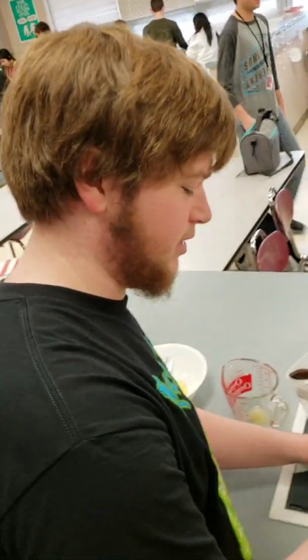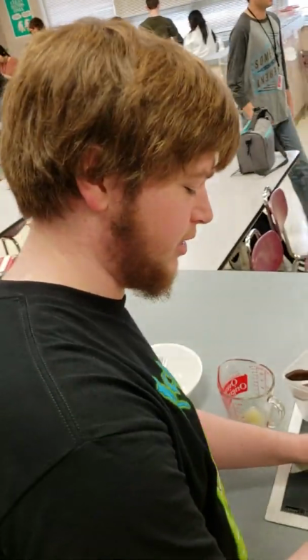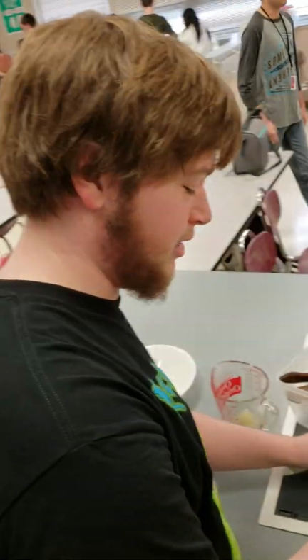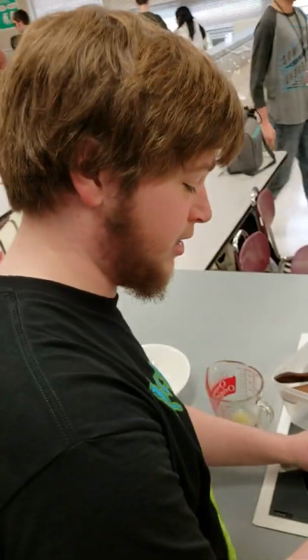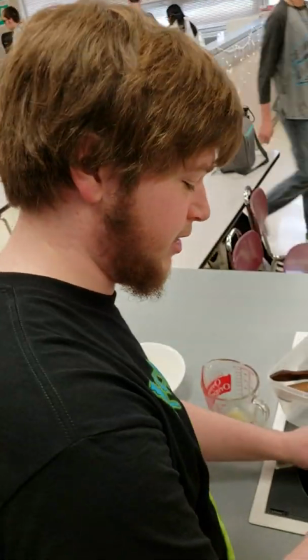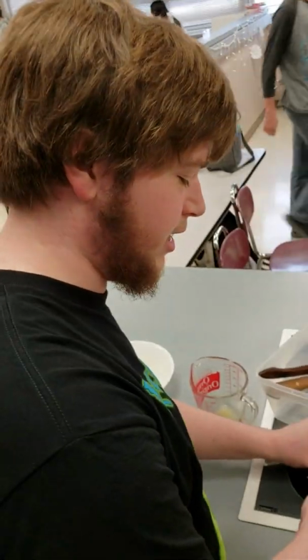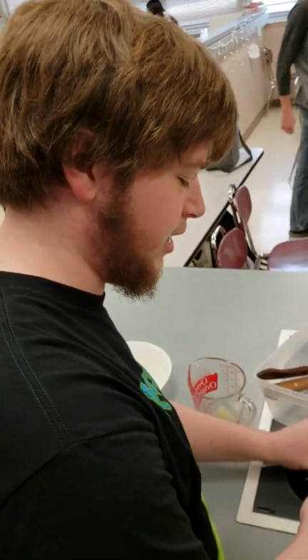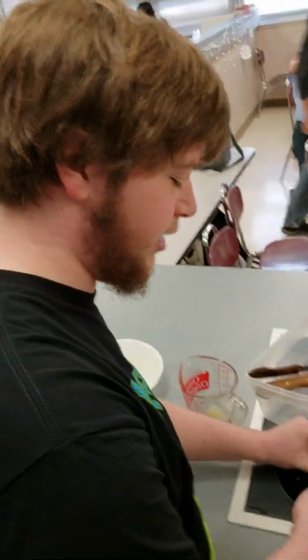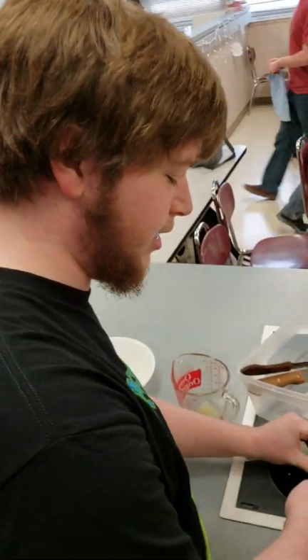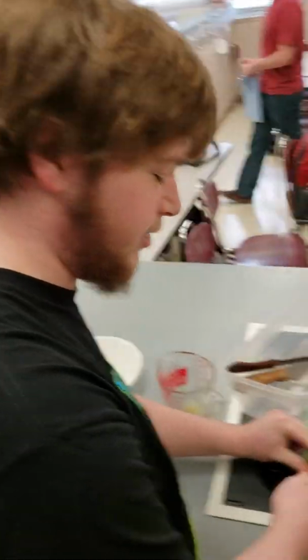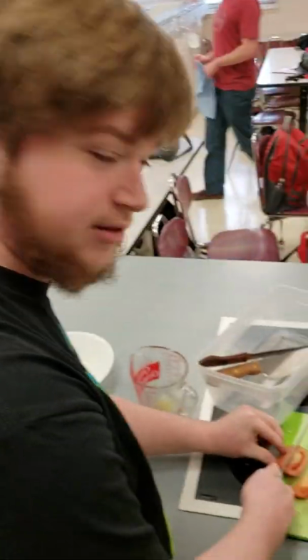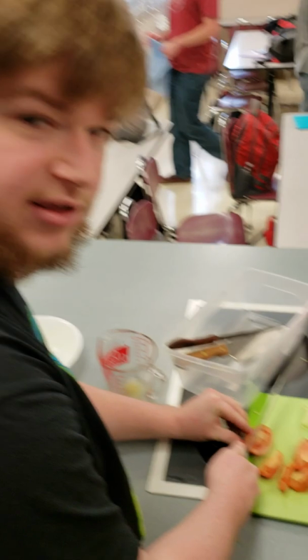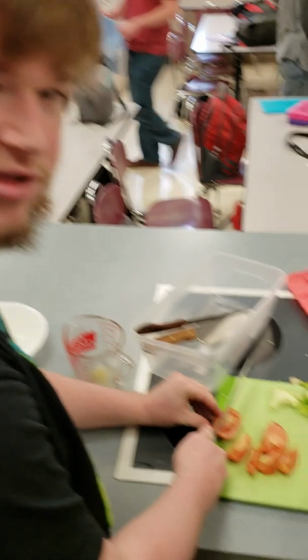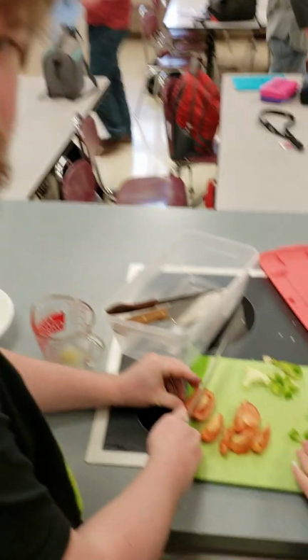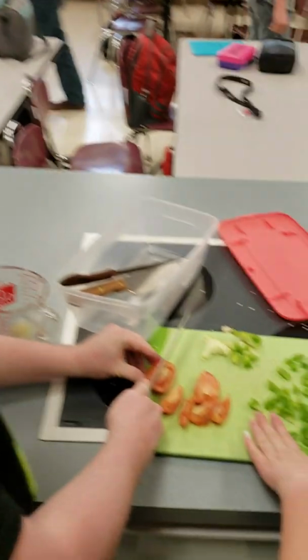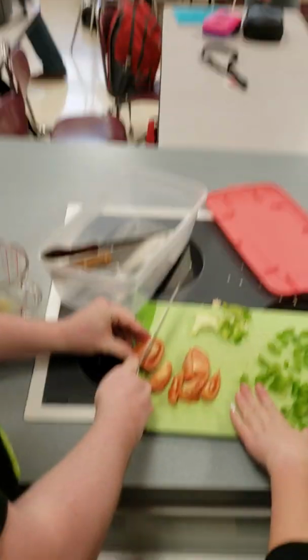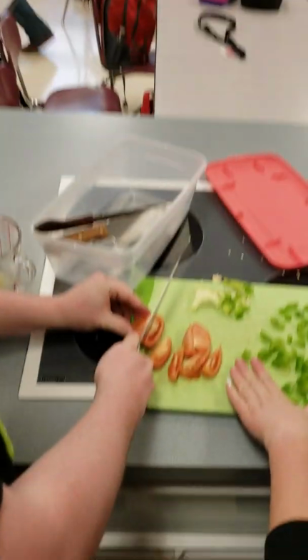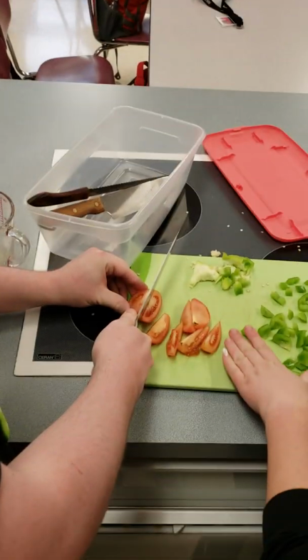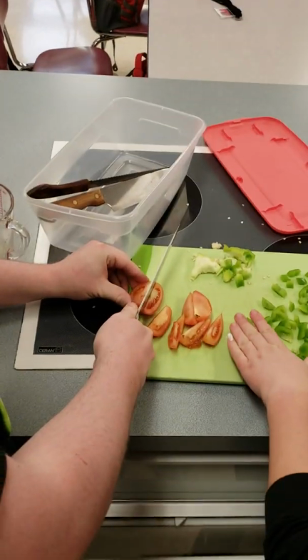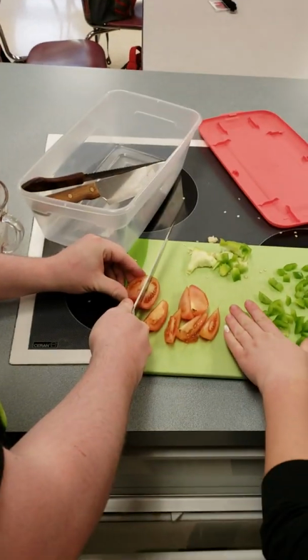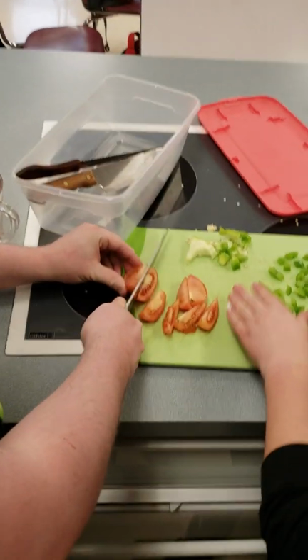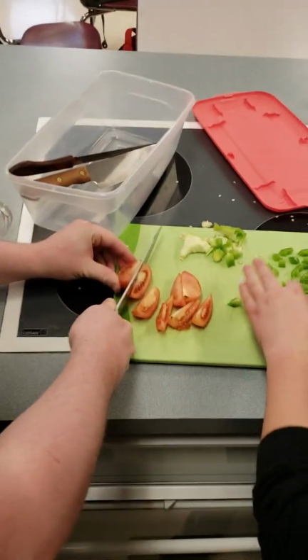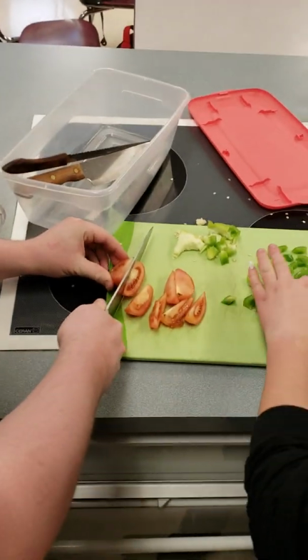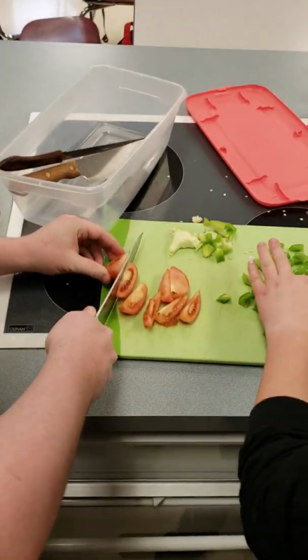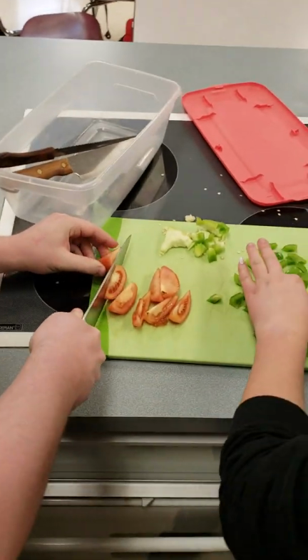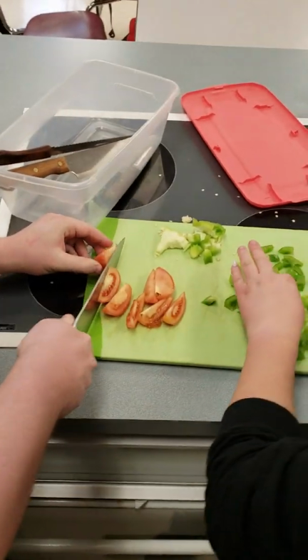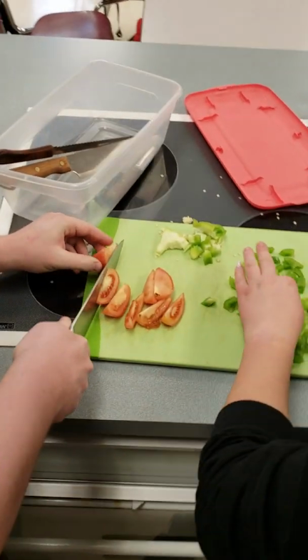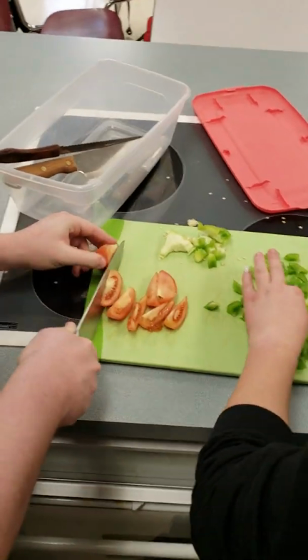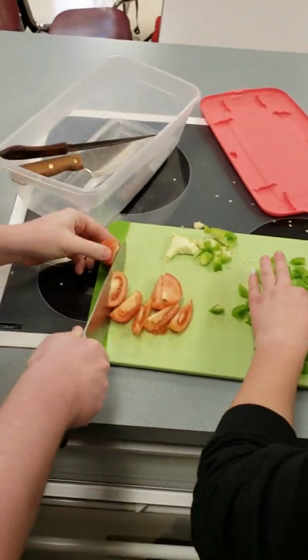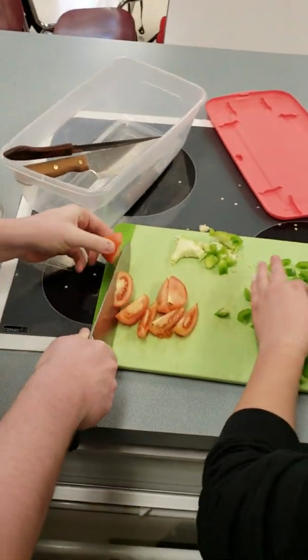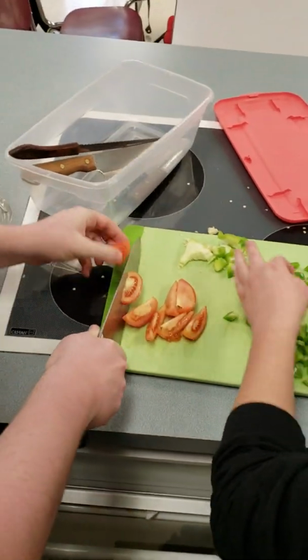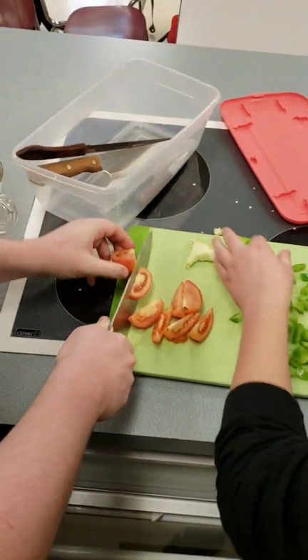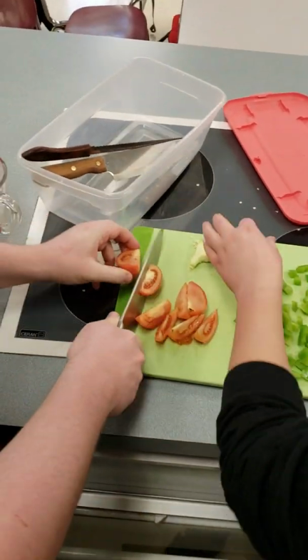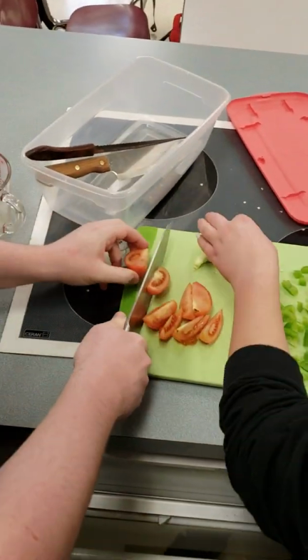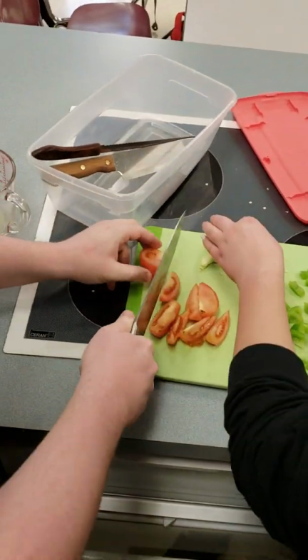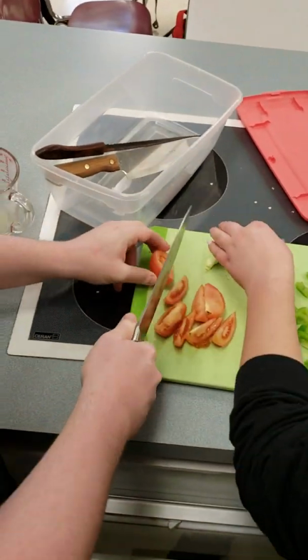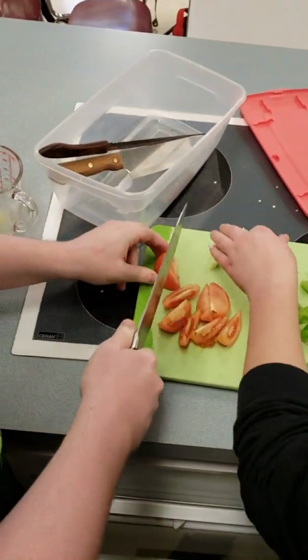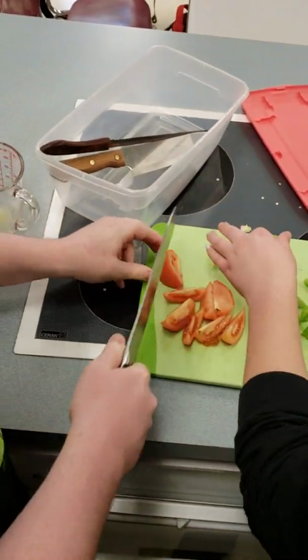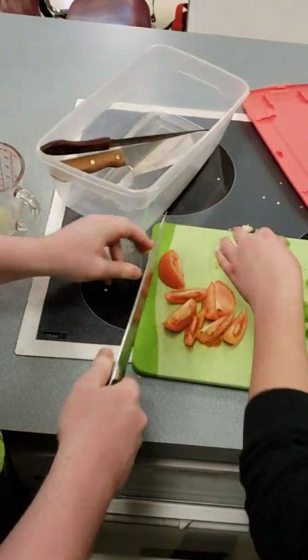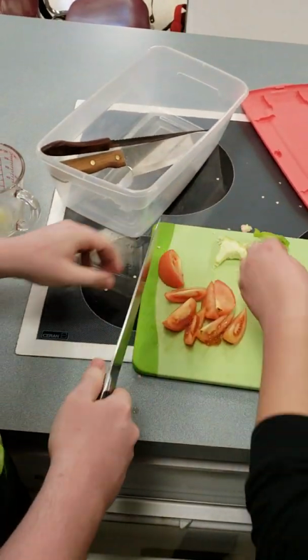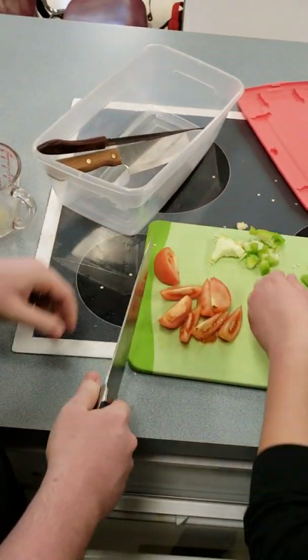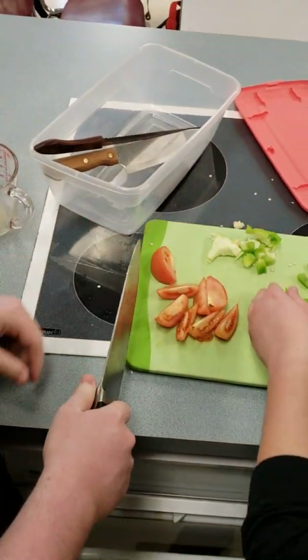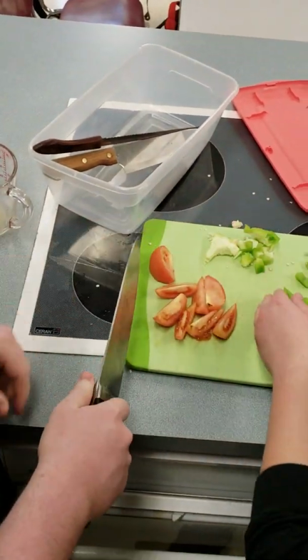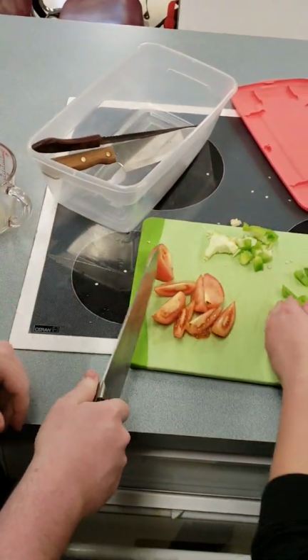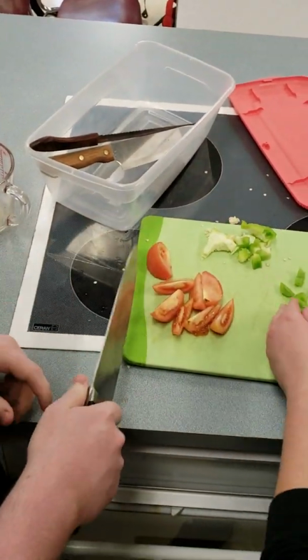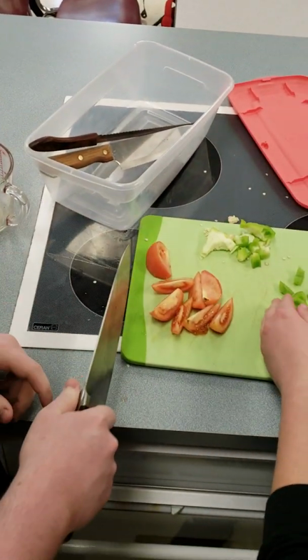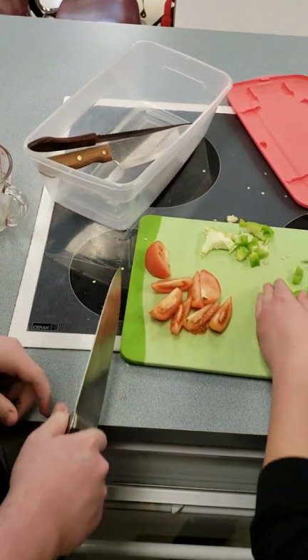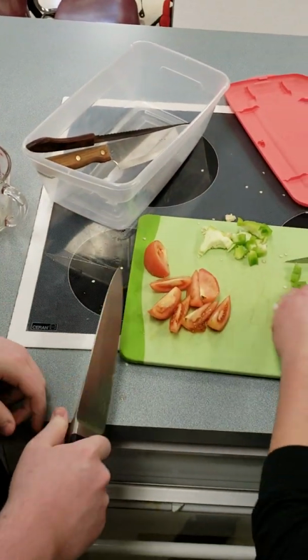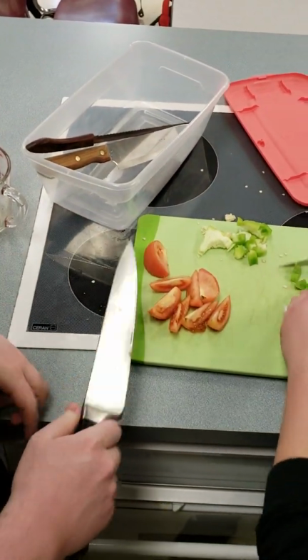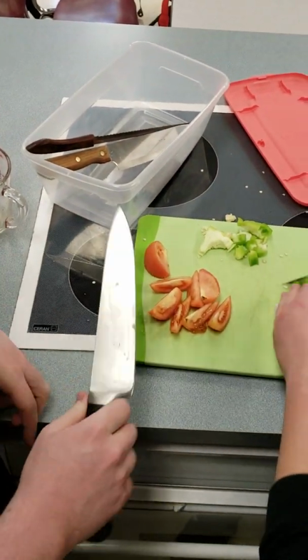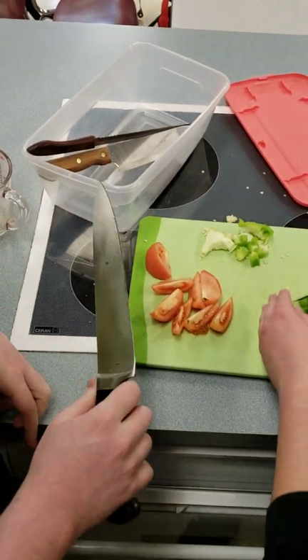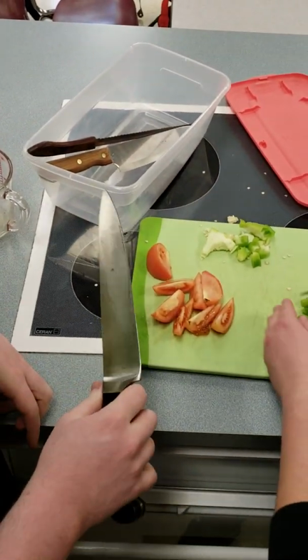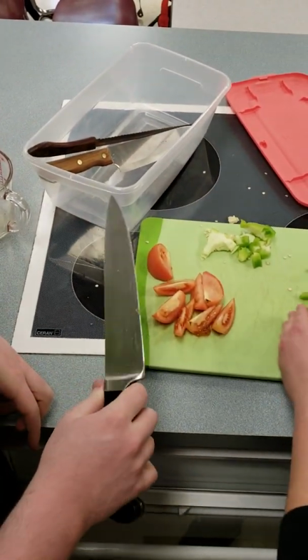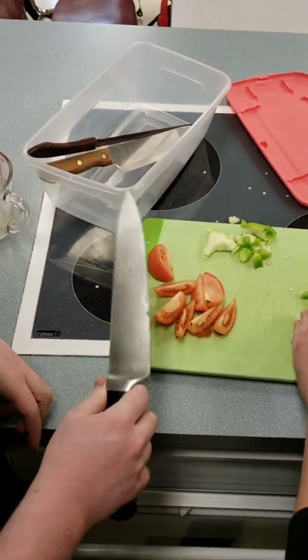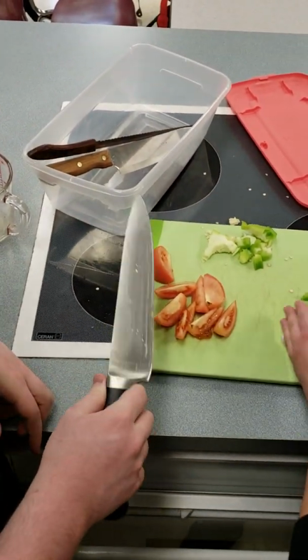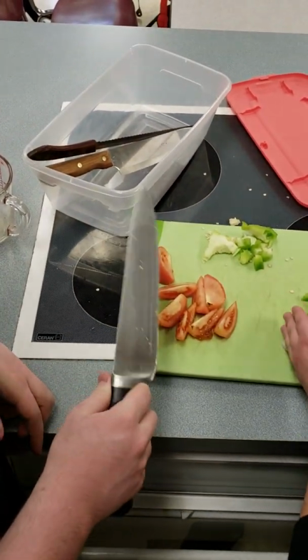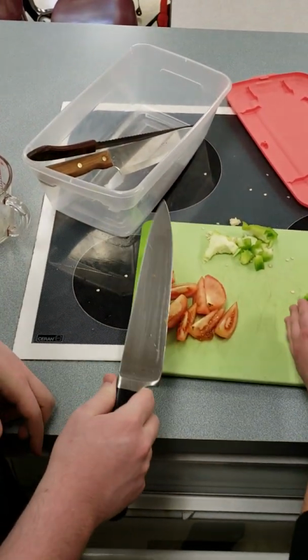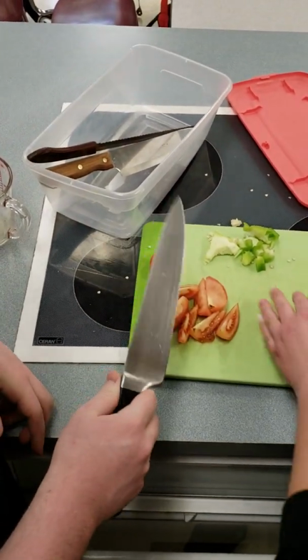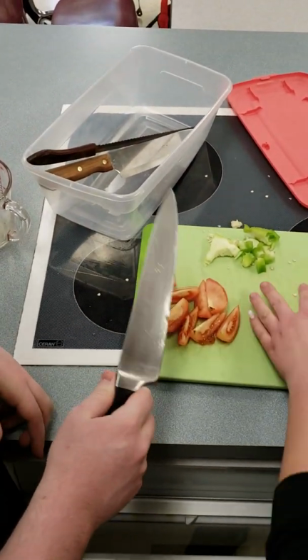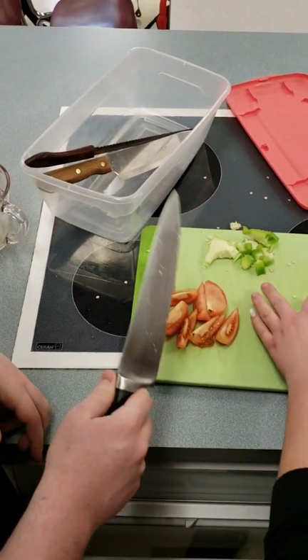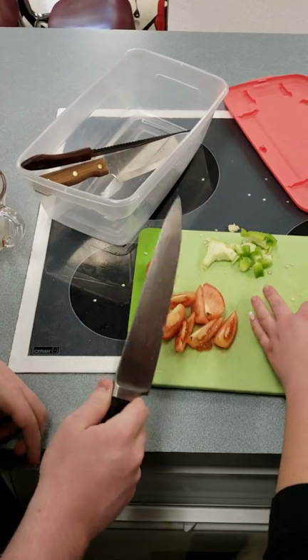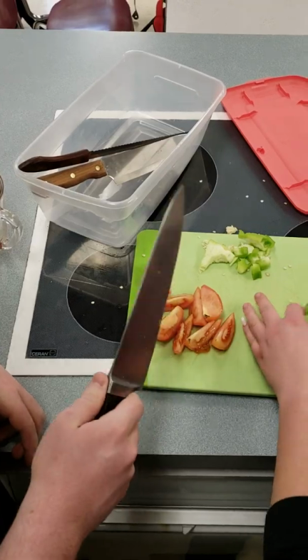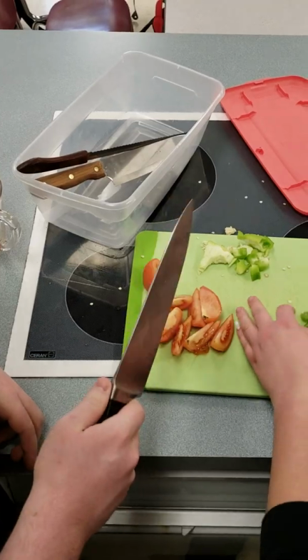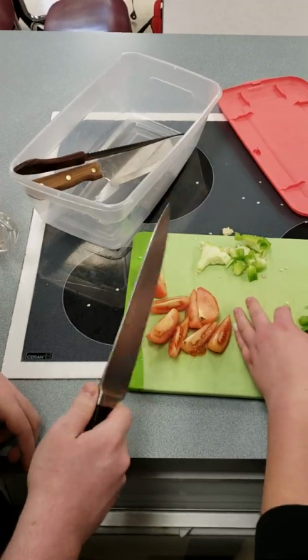I'm going to cut this tomato in eighths. And that's it — big old knife as well.